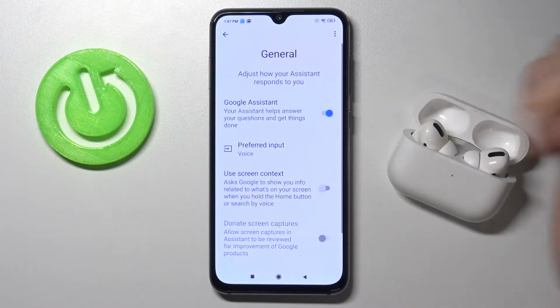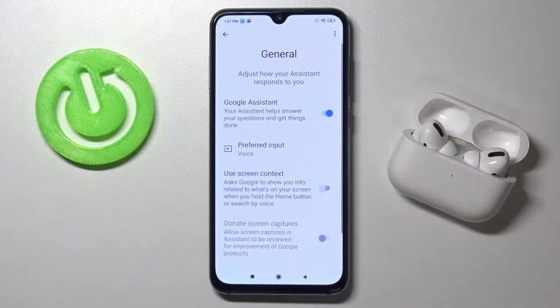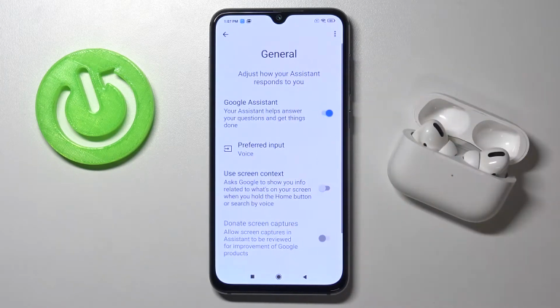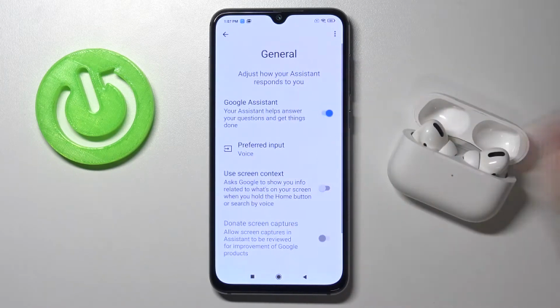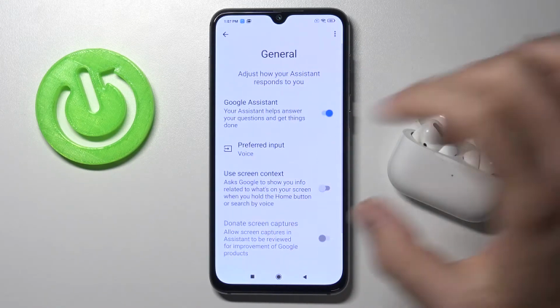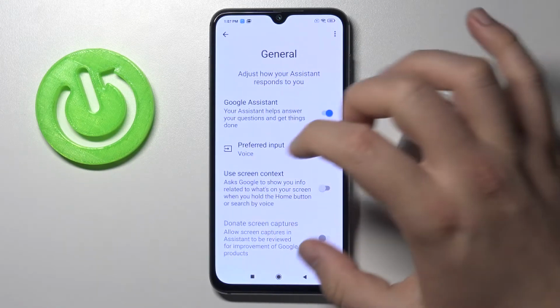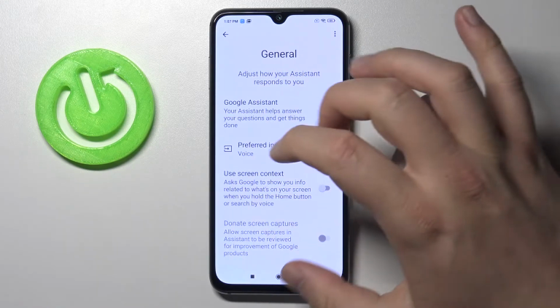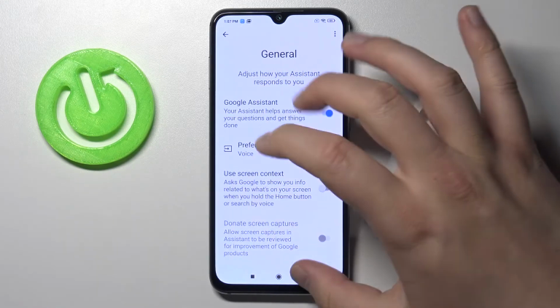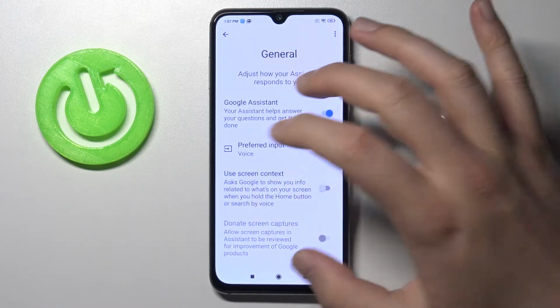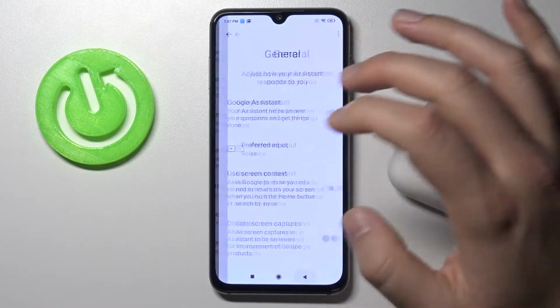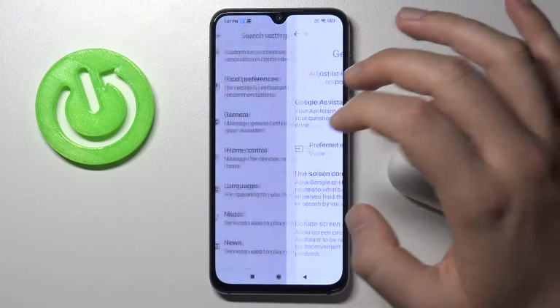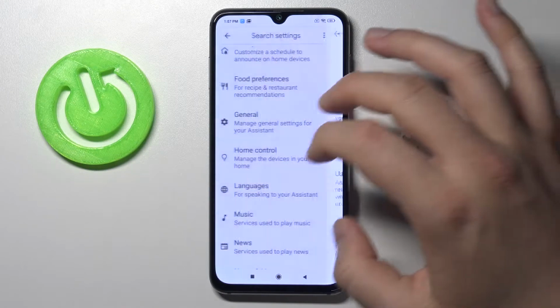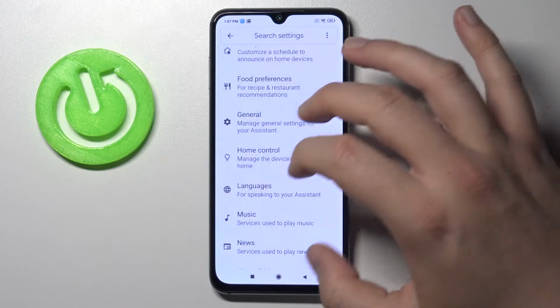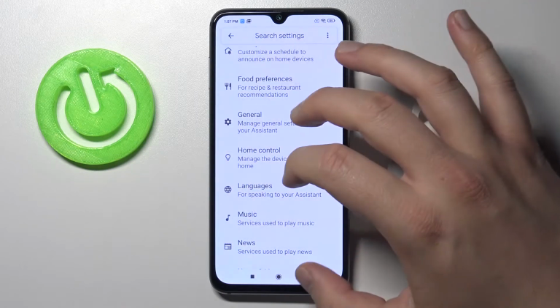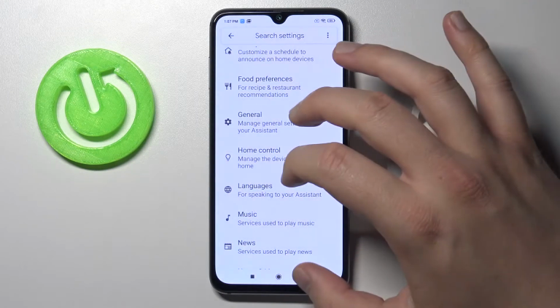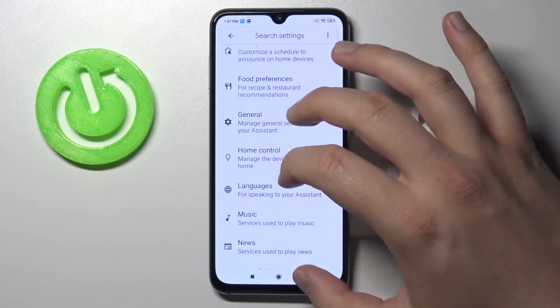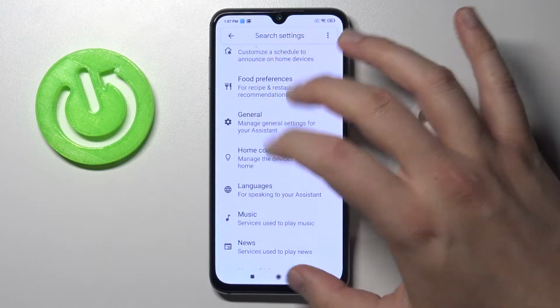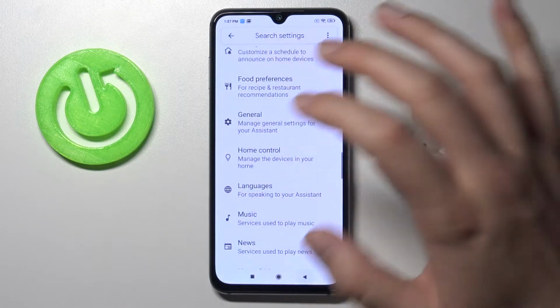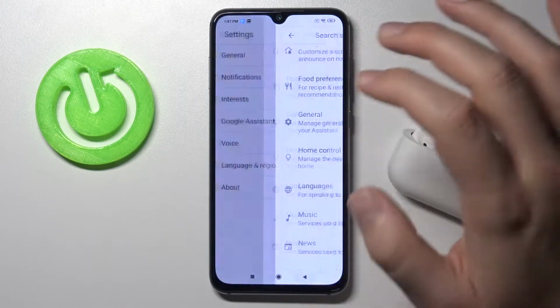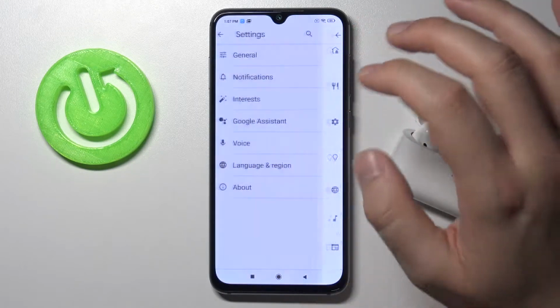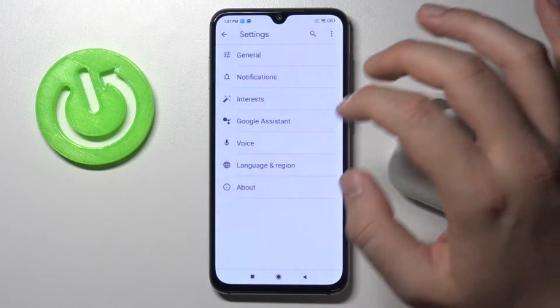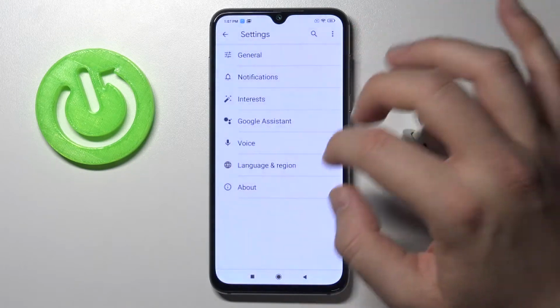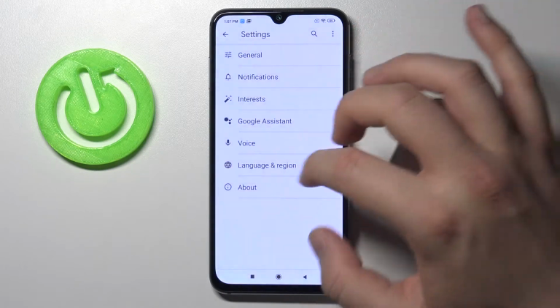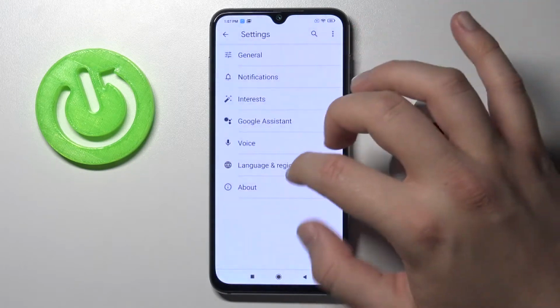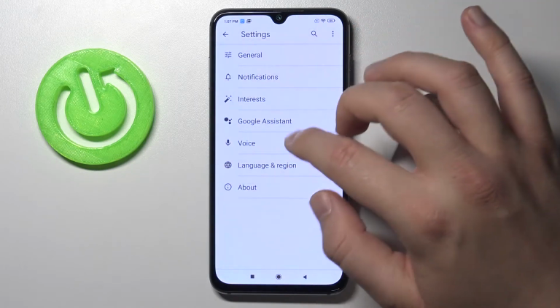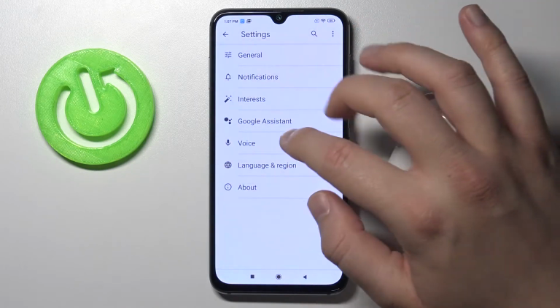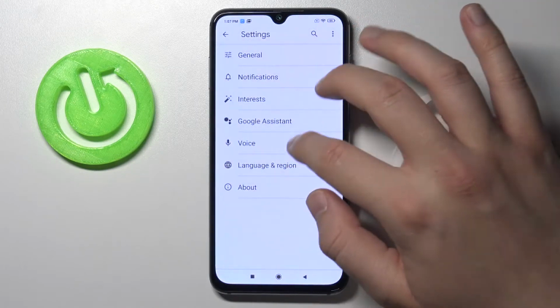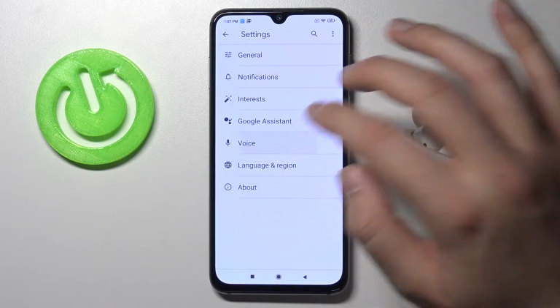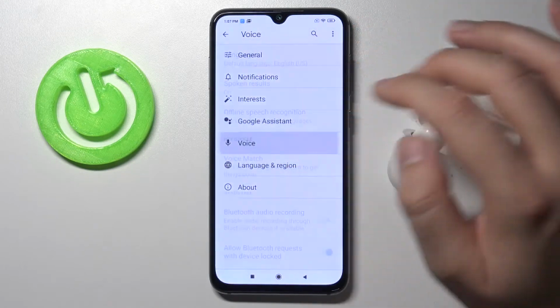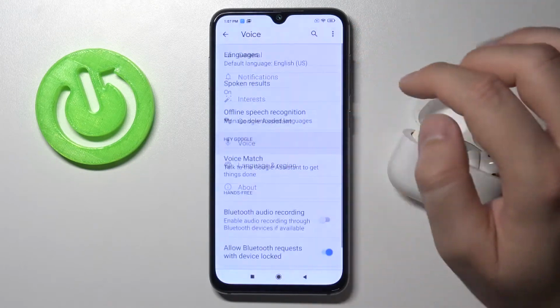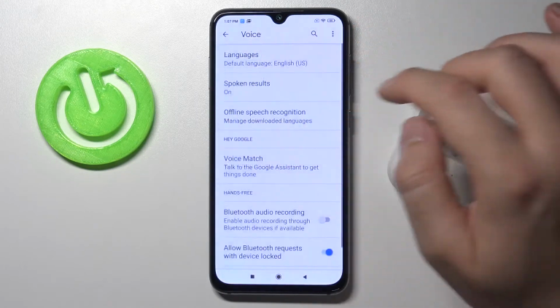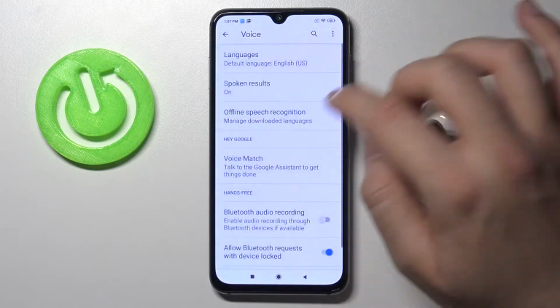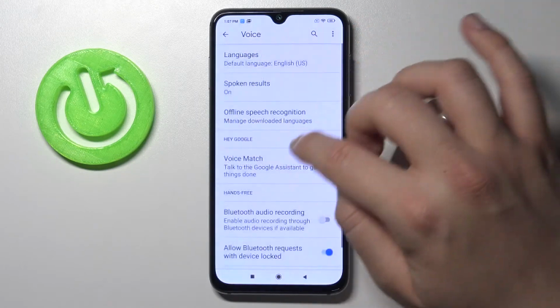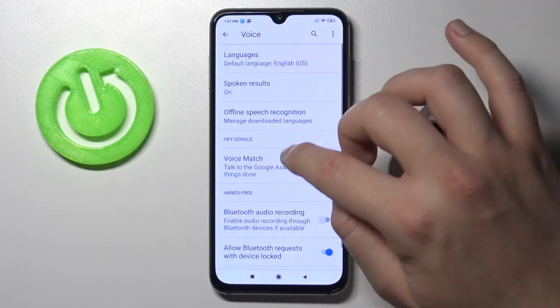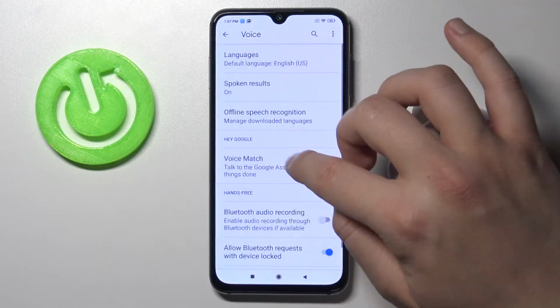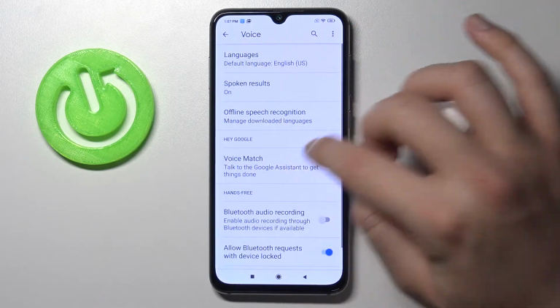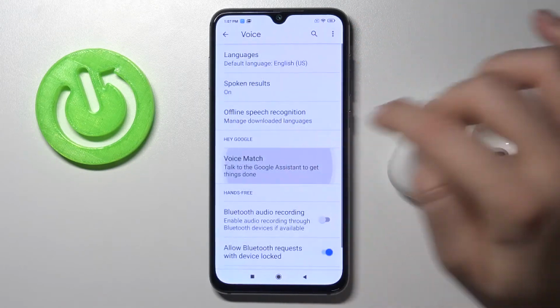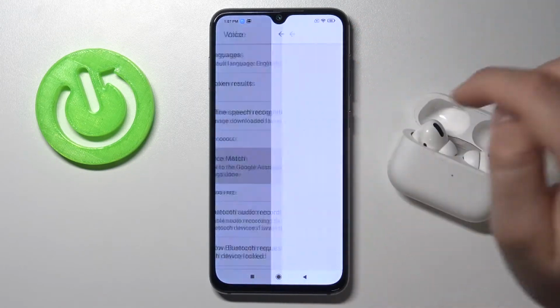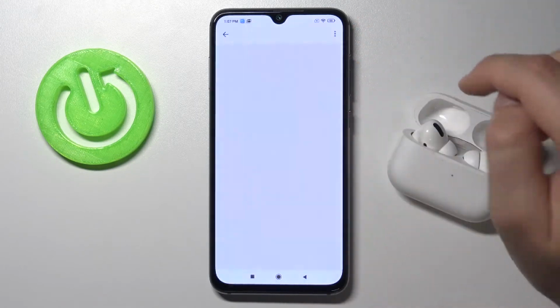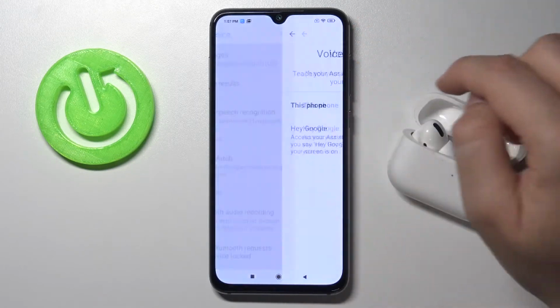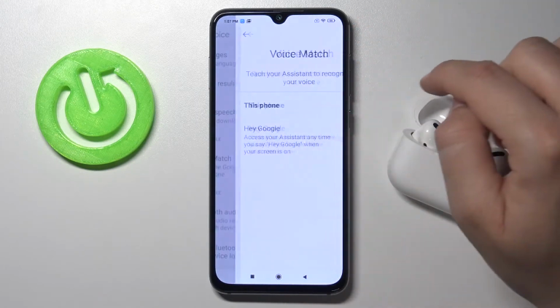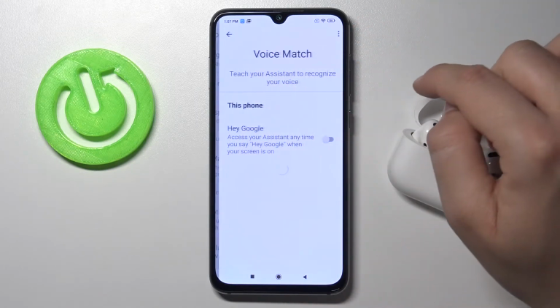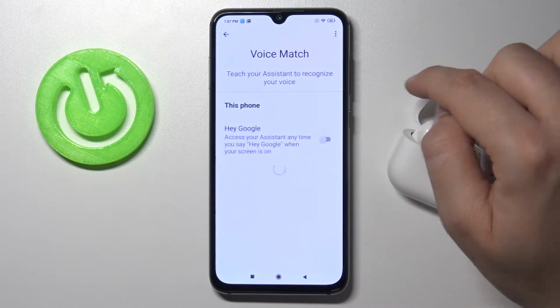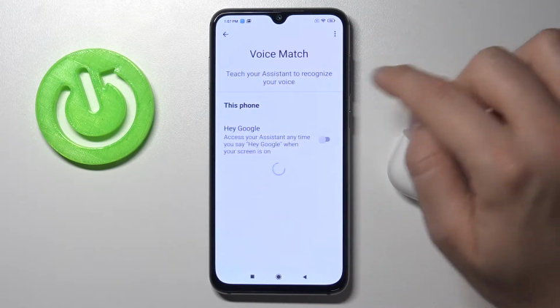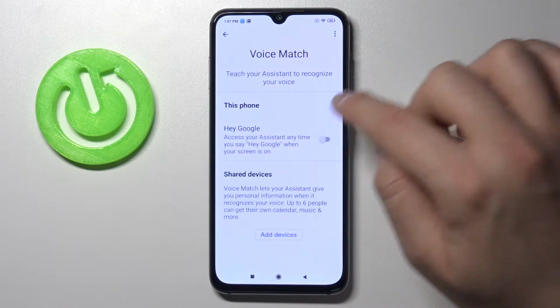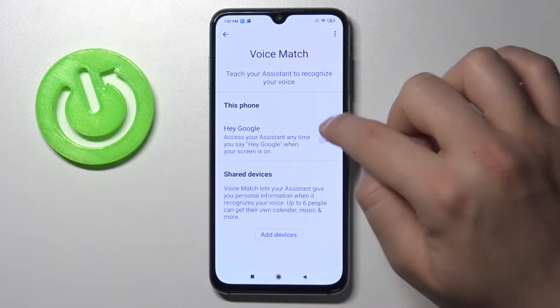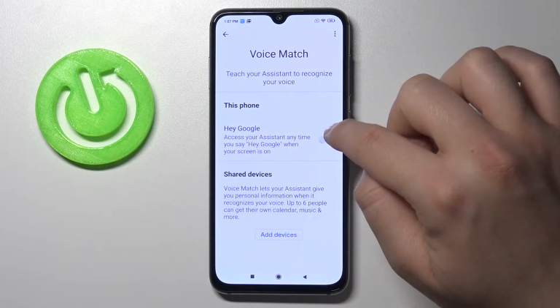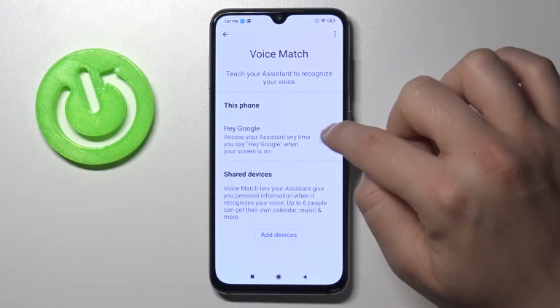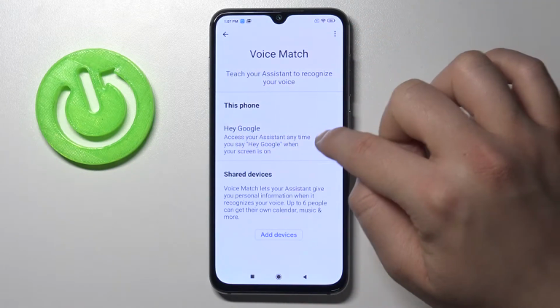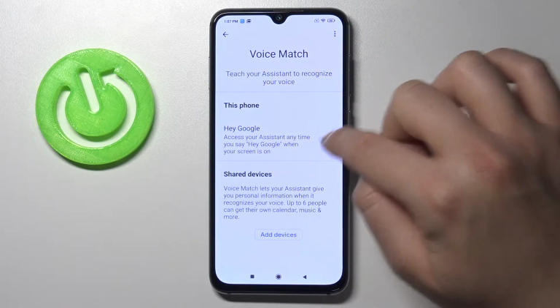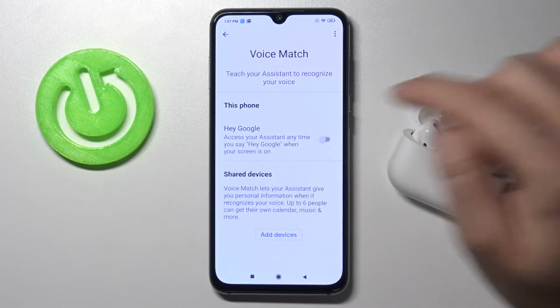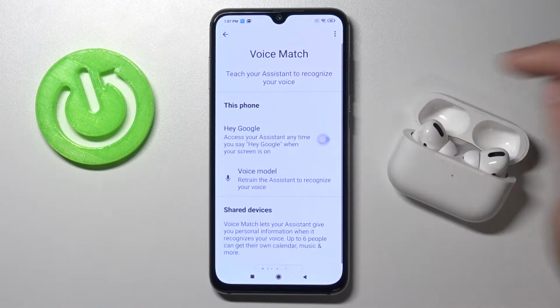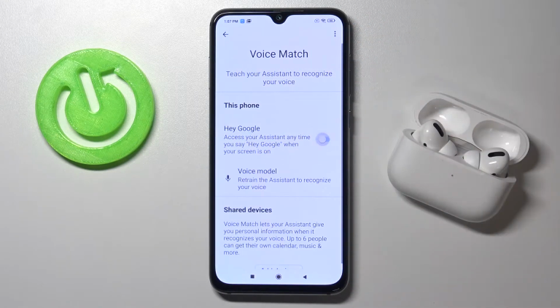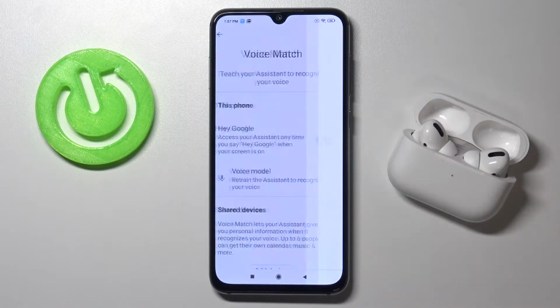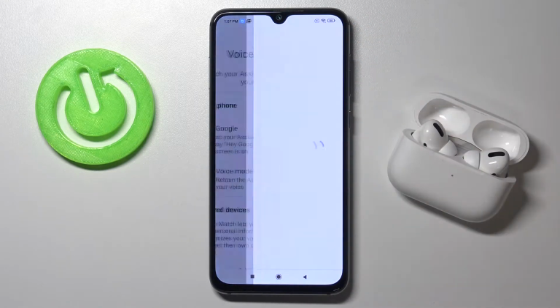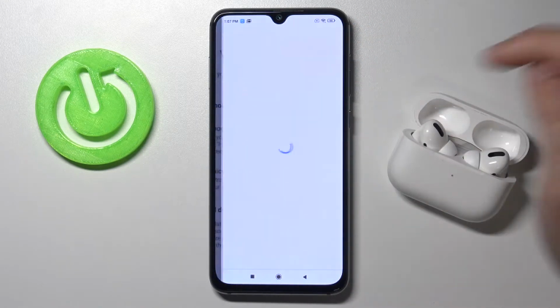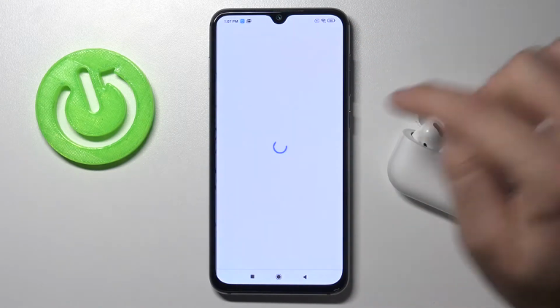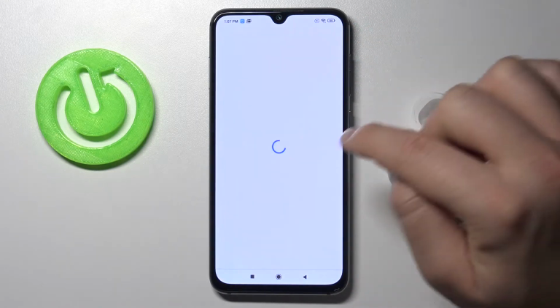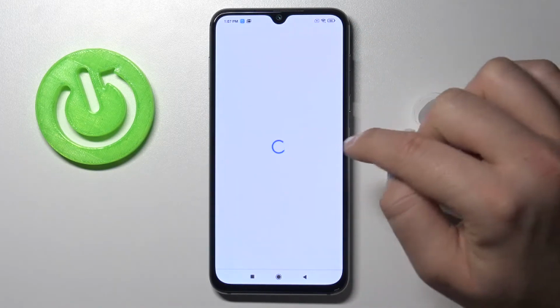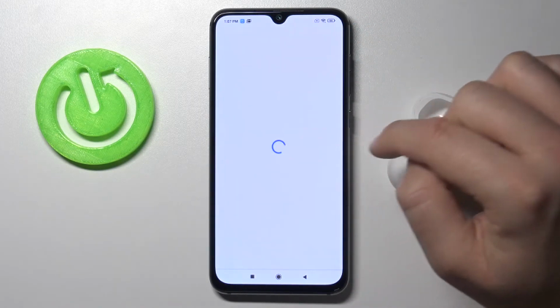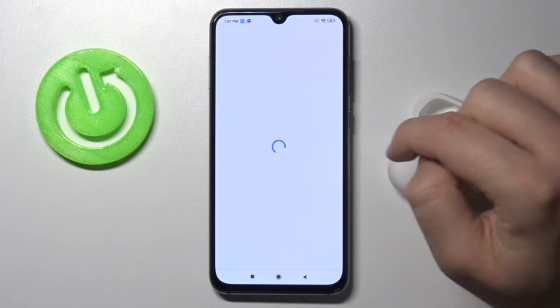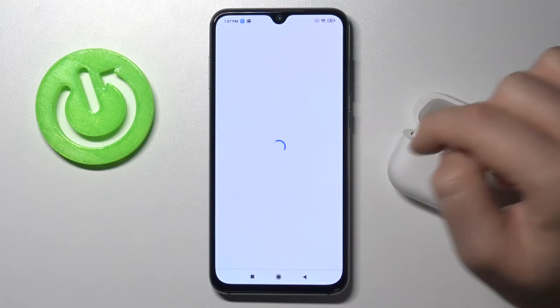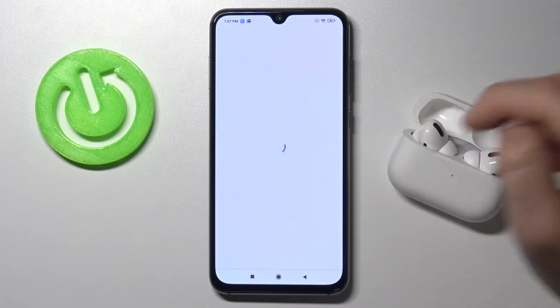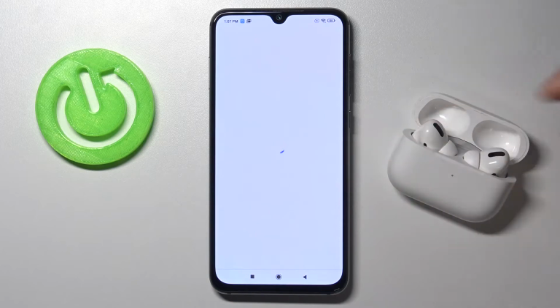When it's activated, go back and find Voice, then move to Voice Match and click on the switcher to activate Hey Google.